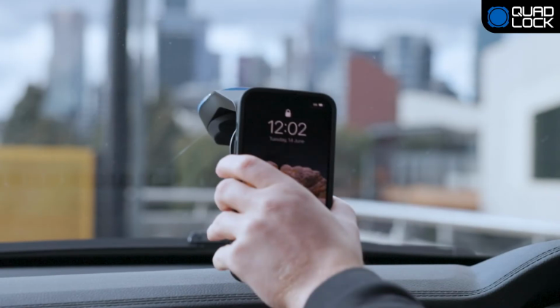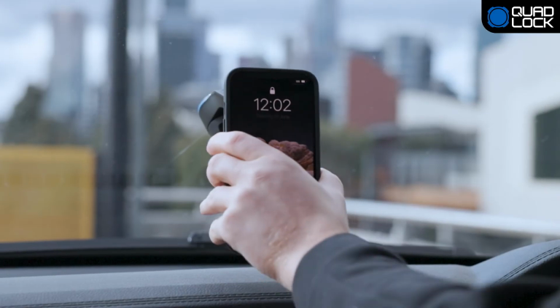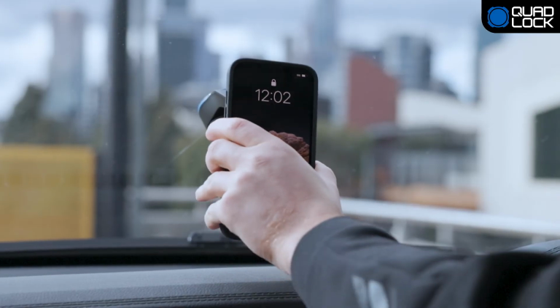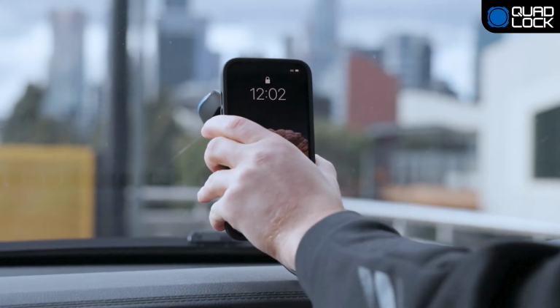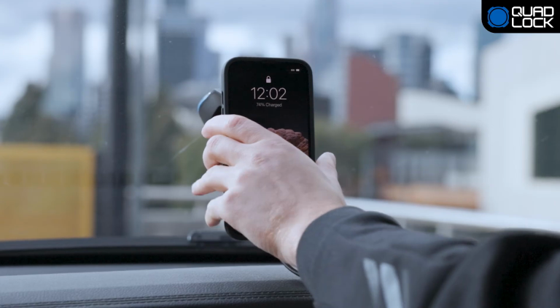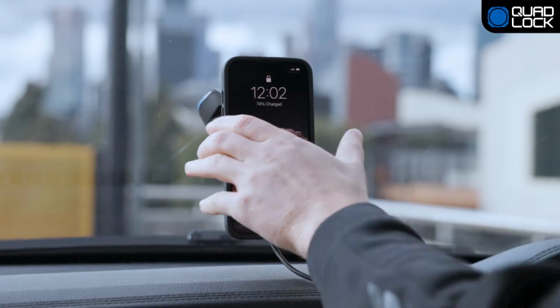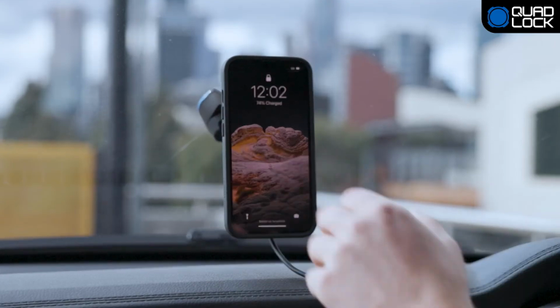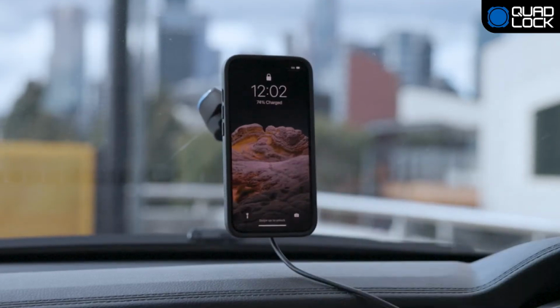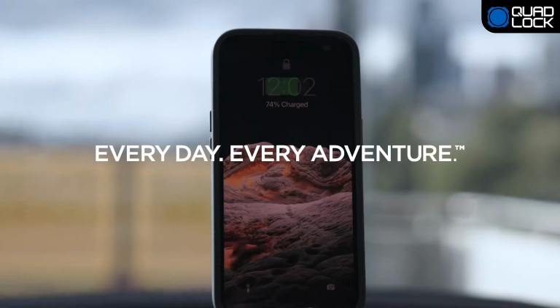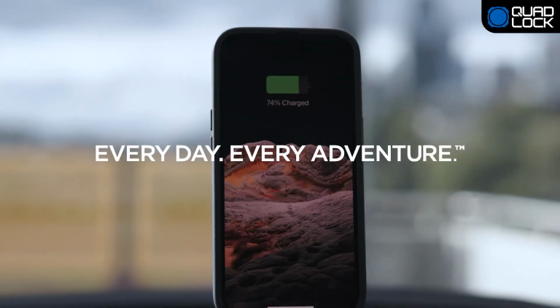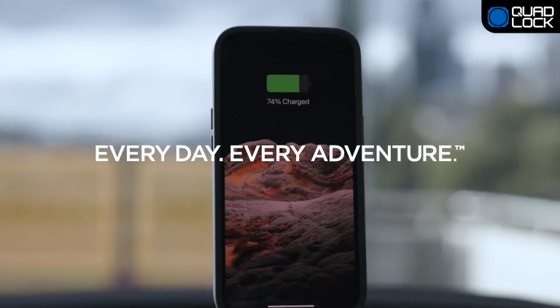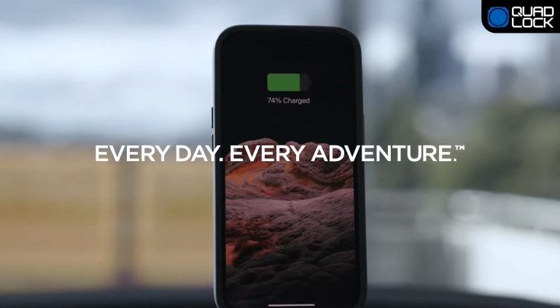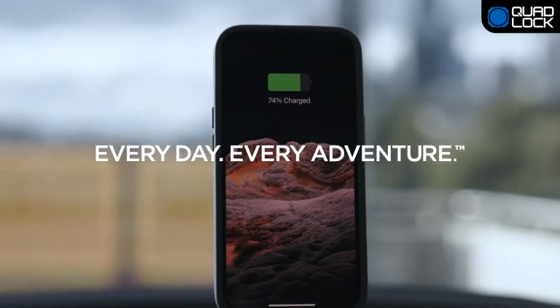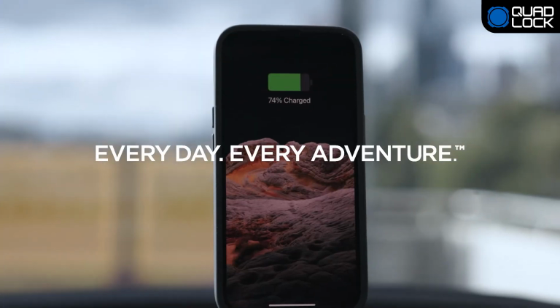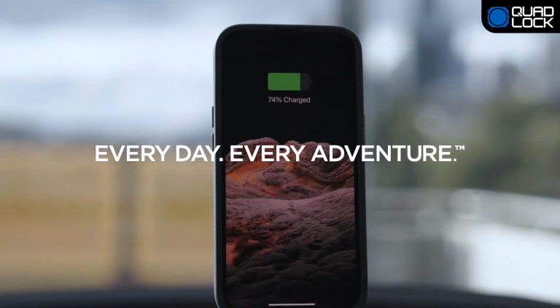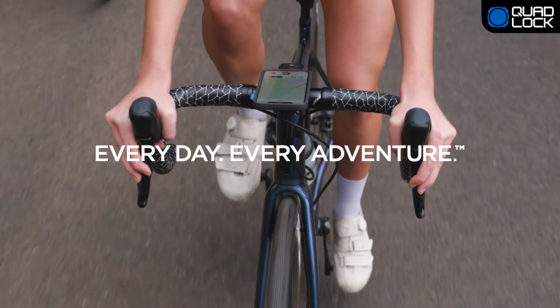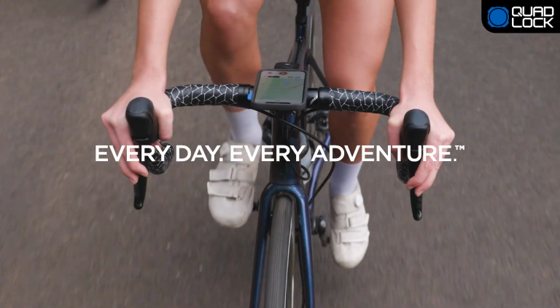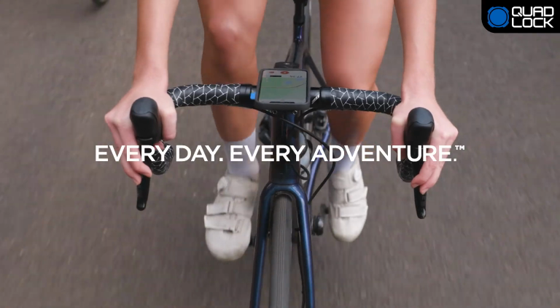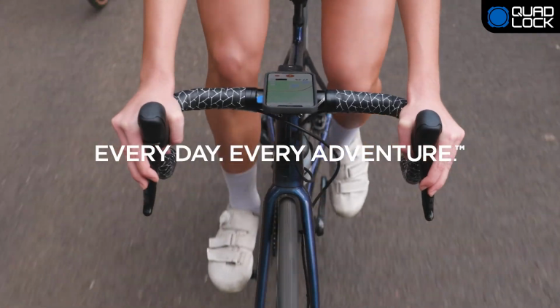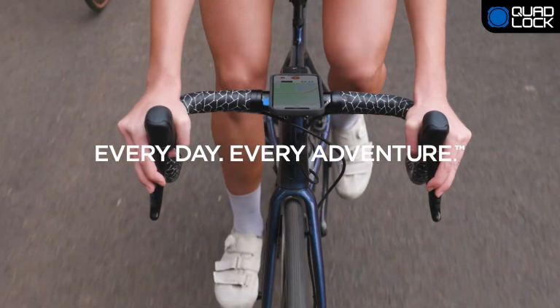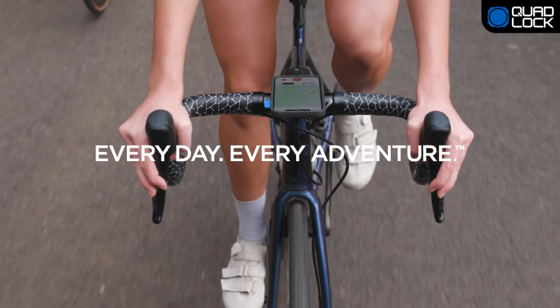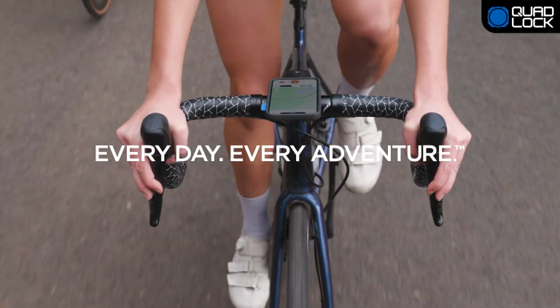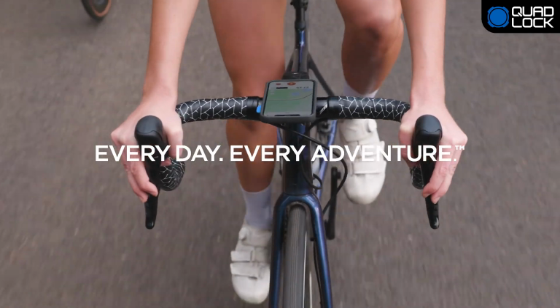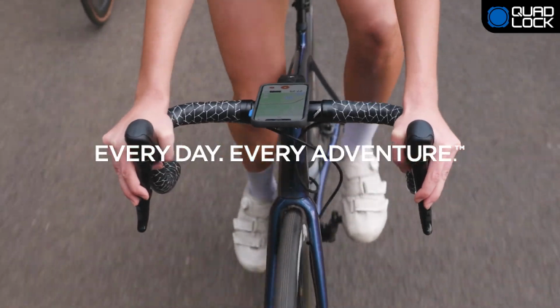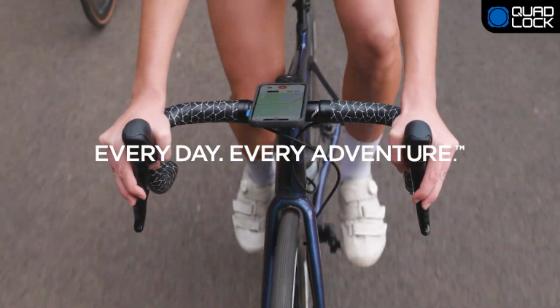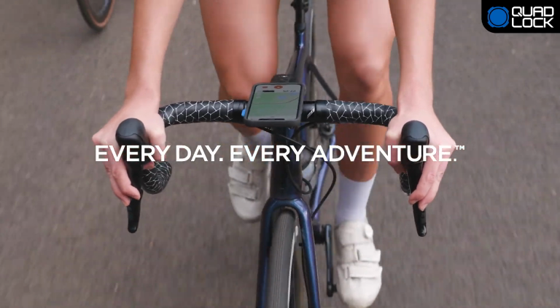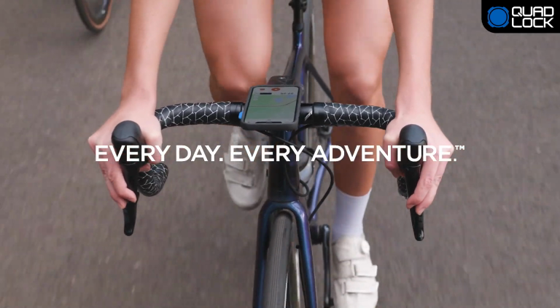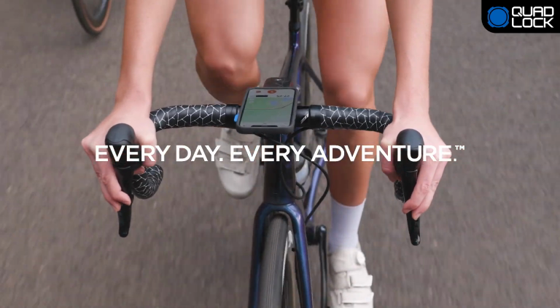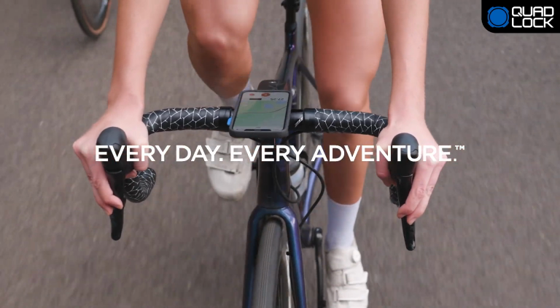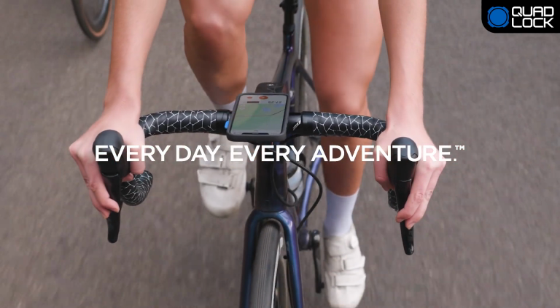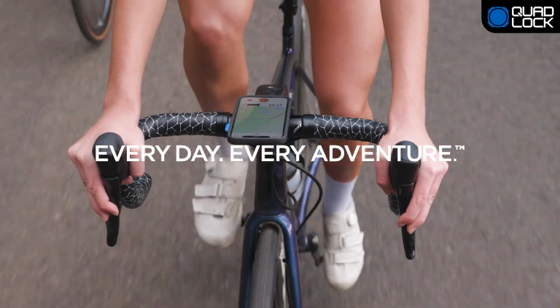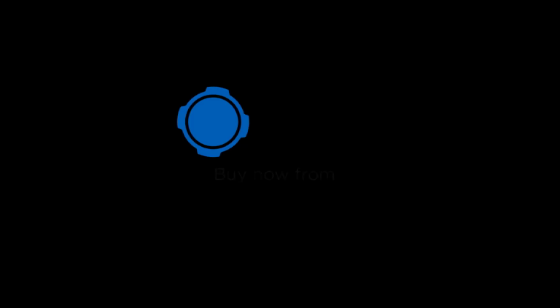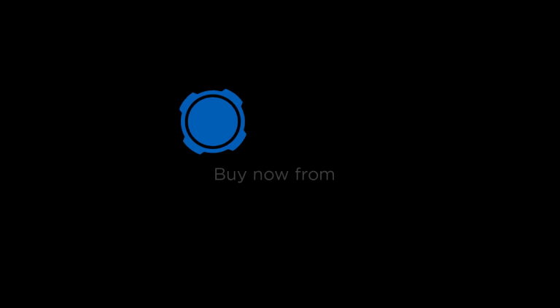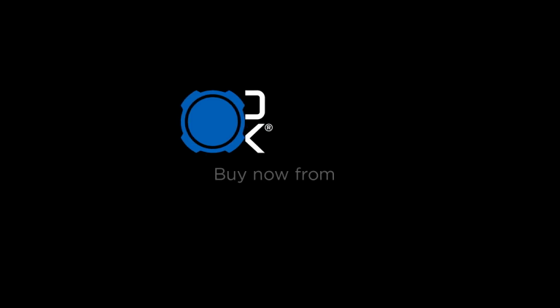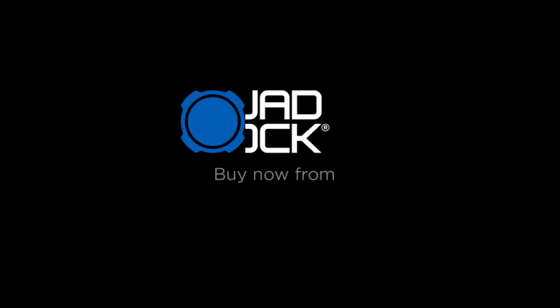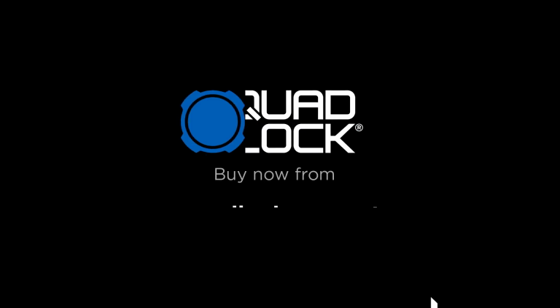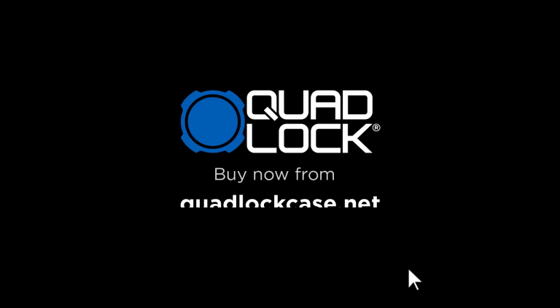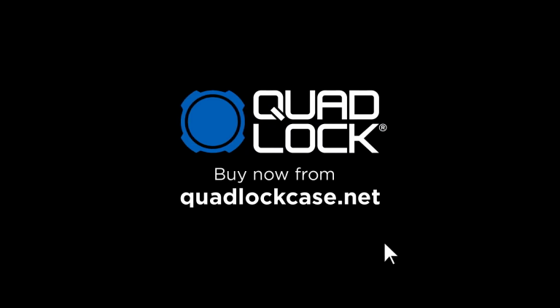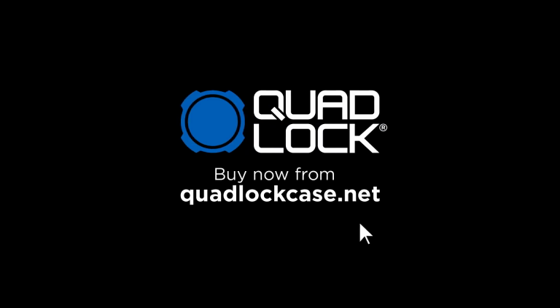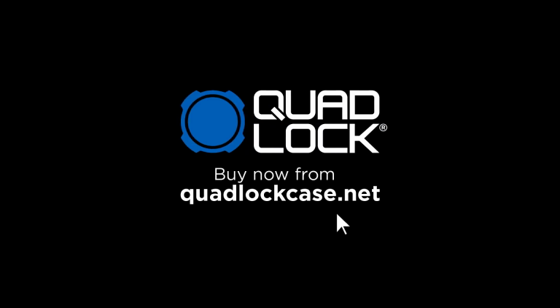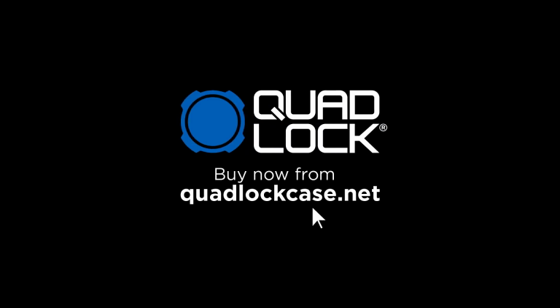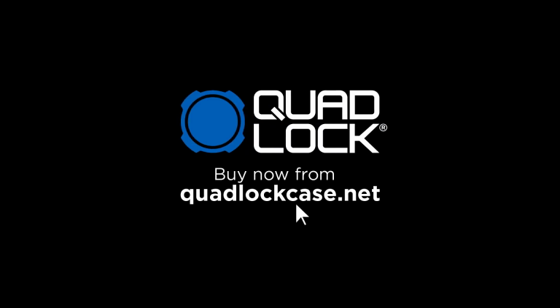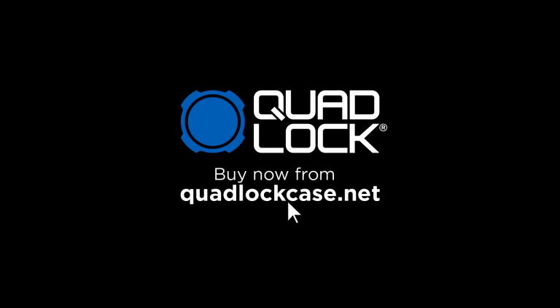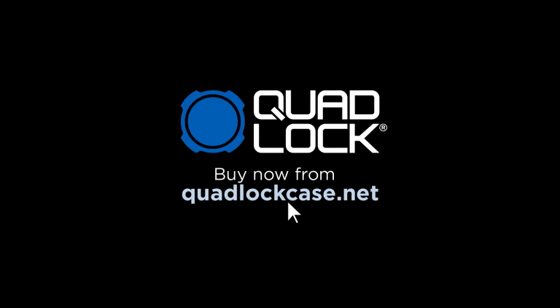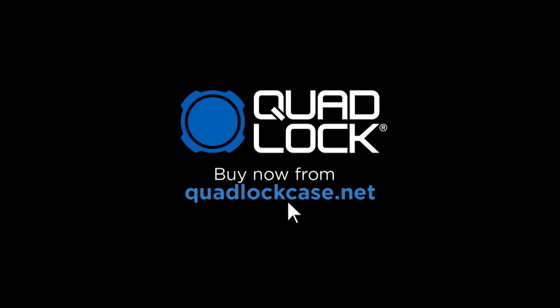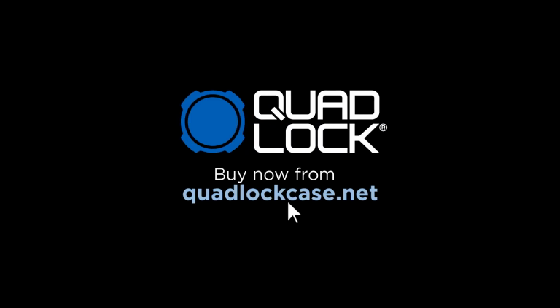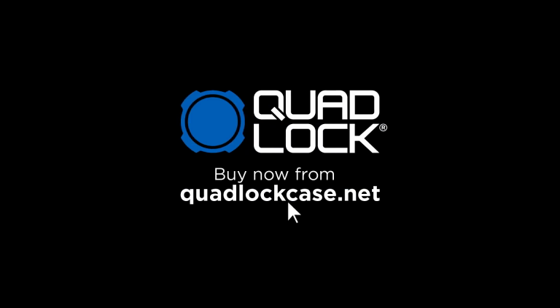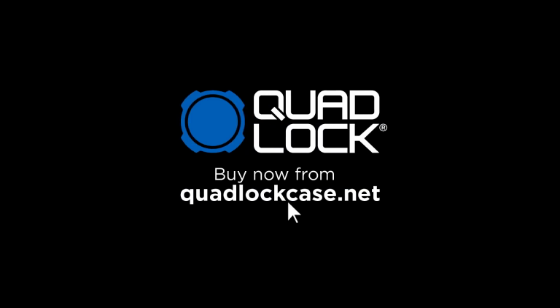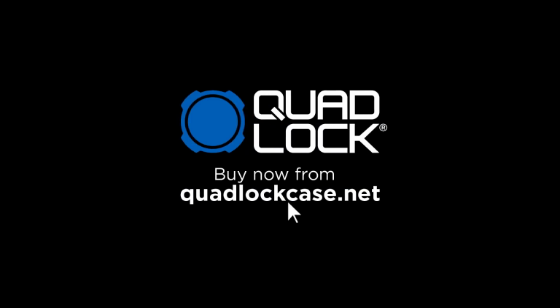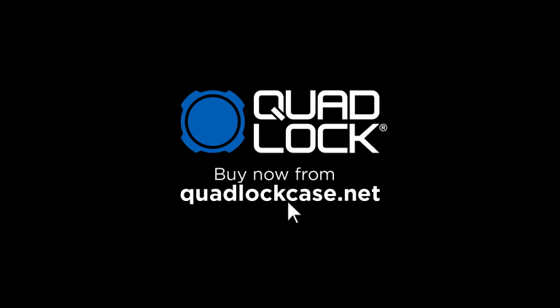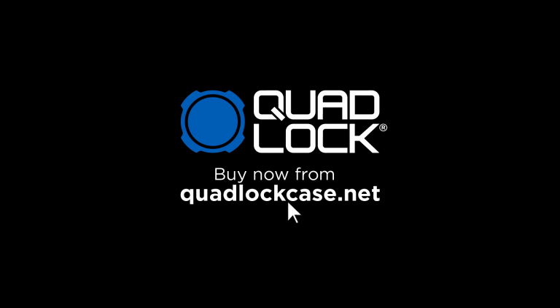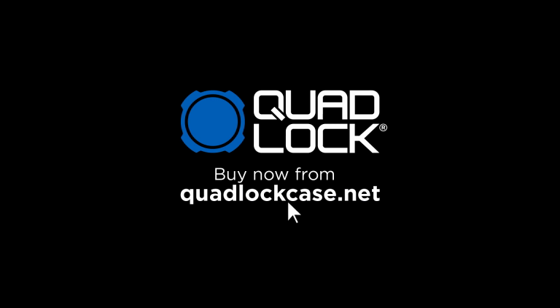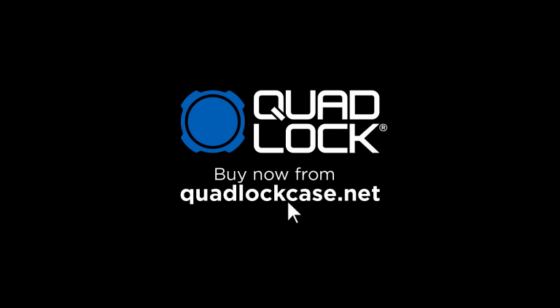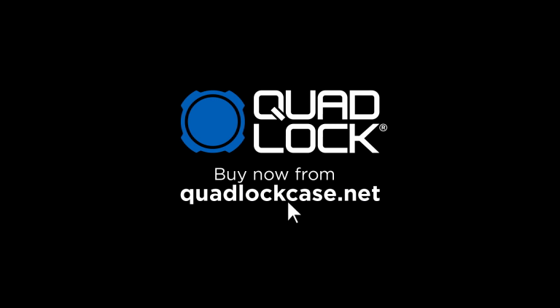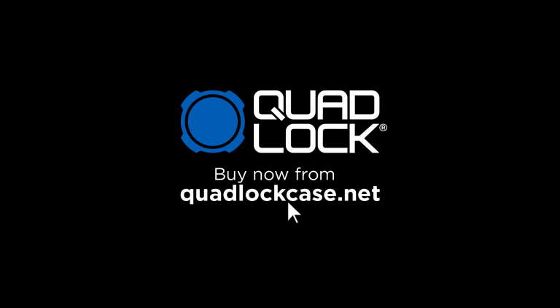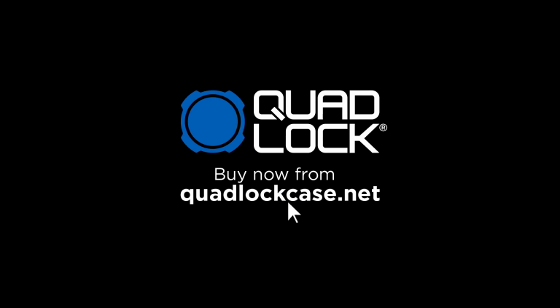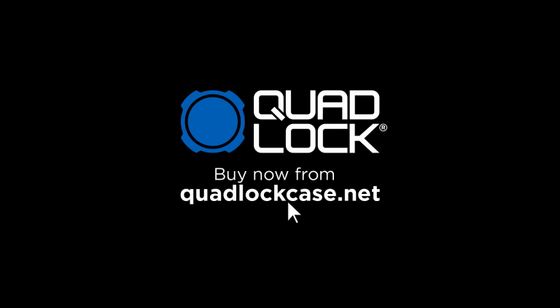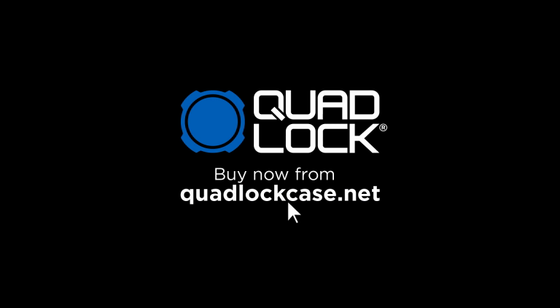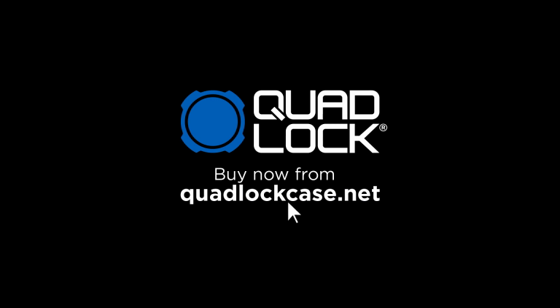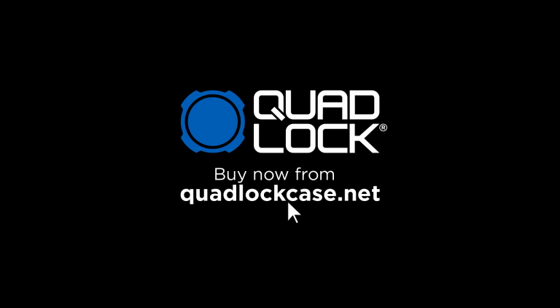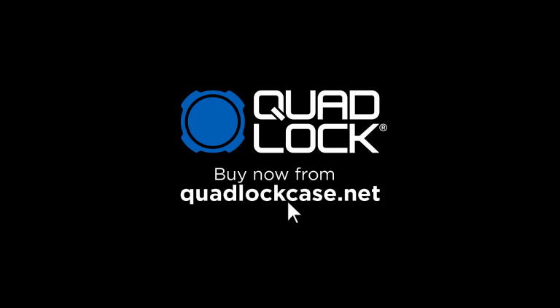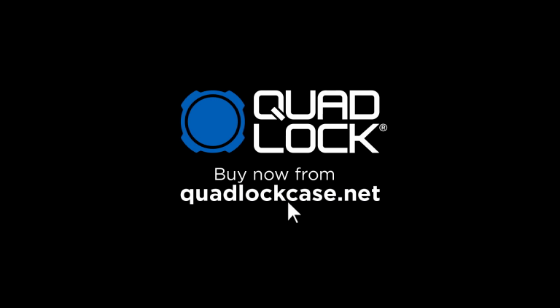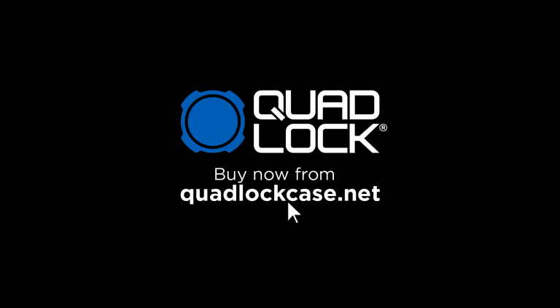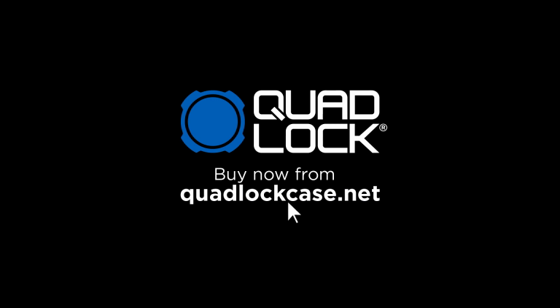QuadLock. Every day. Every adventure. Buy now from QuadLockCase.net and enjoy fast, free local shipping.